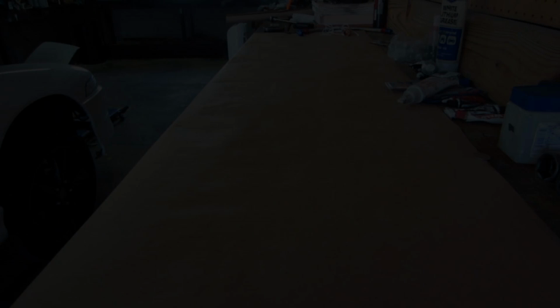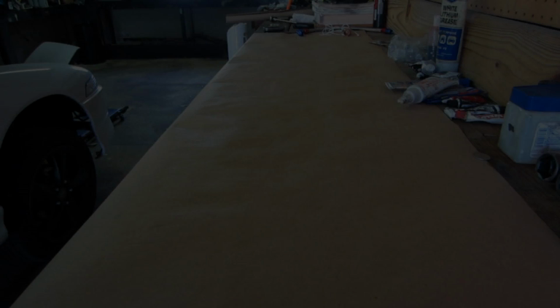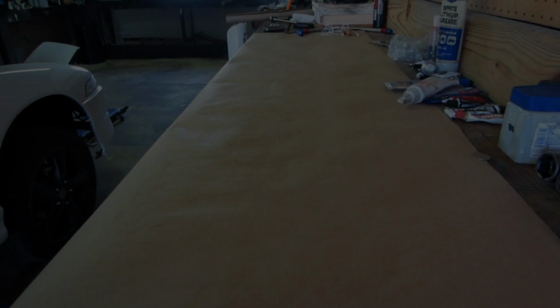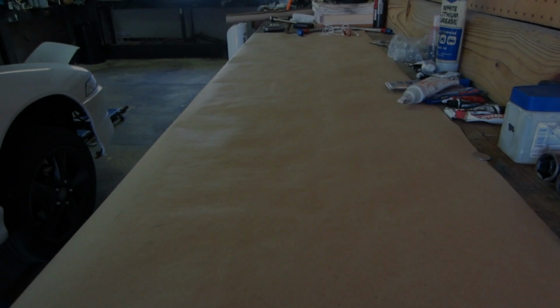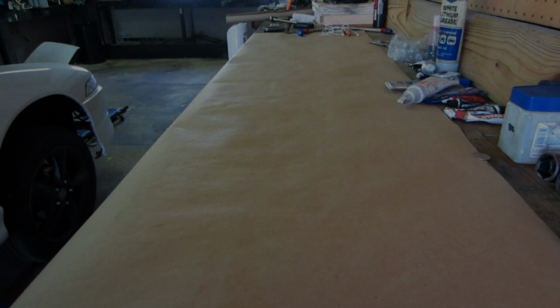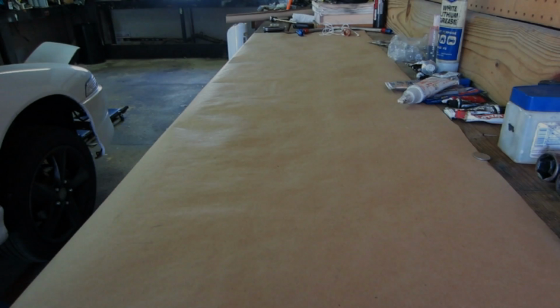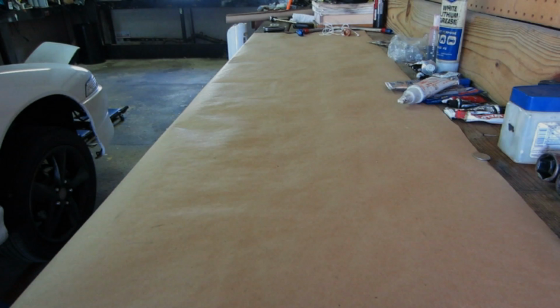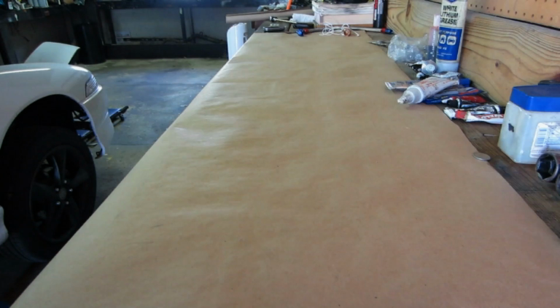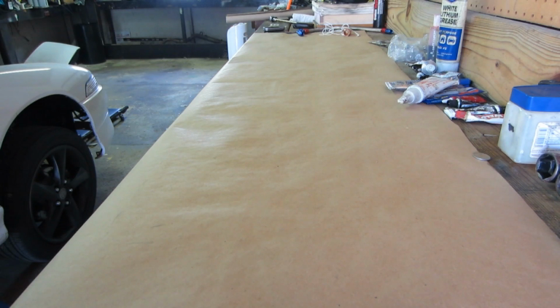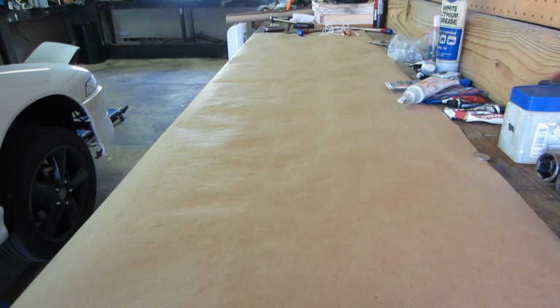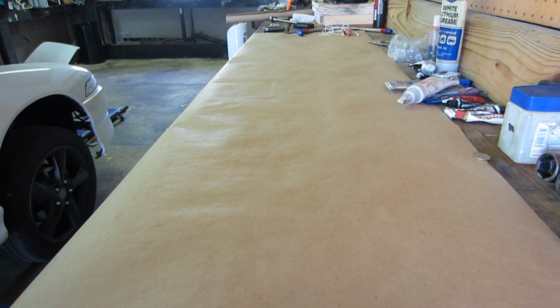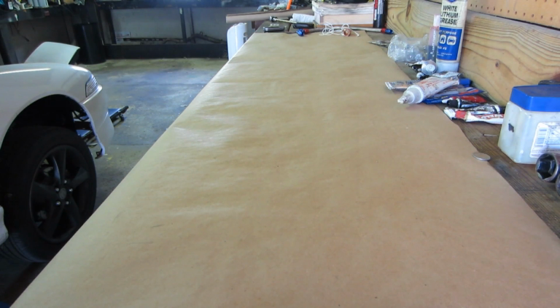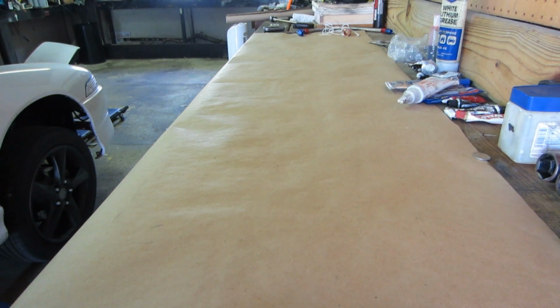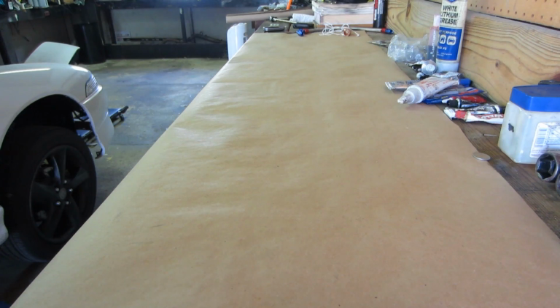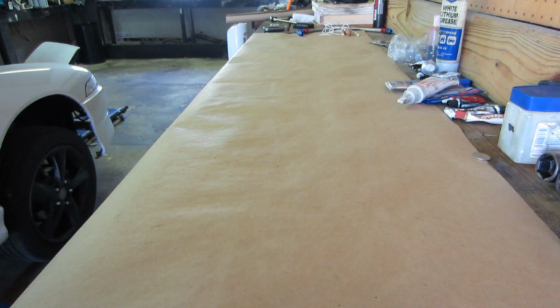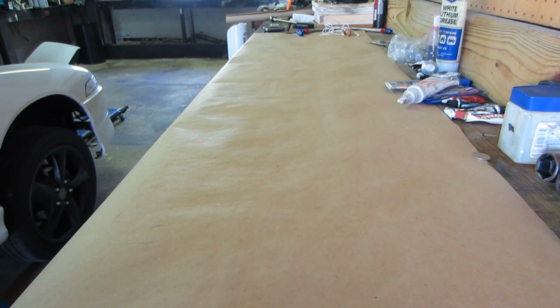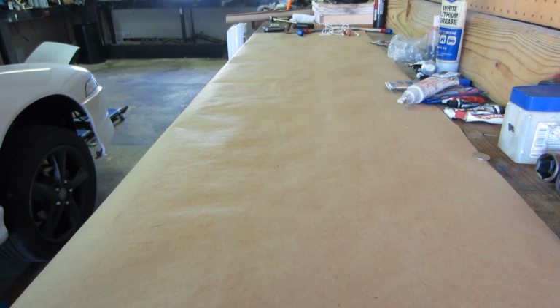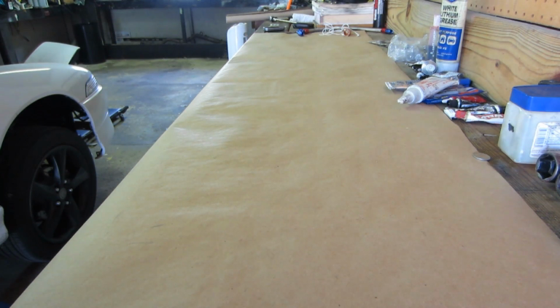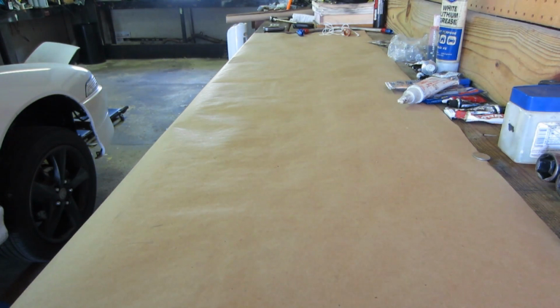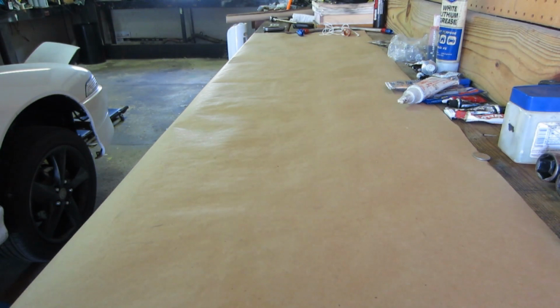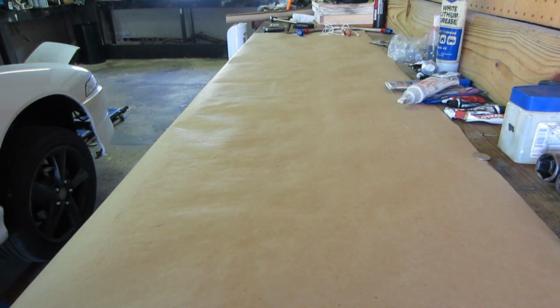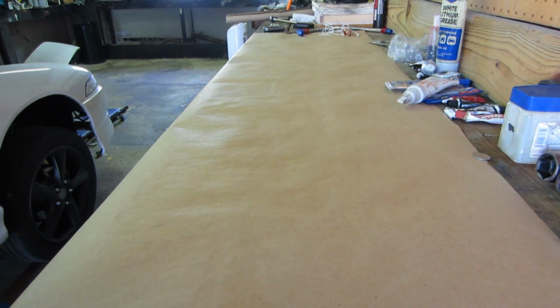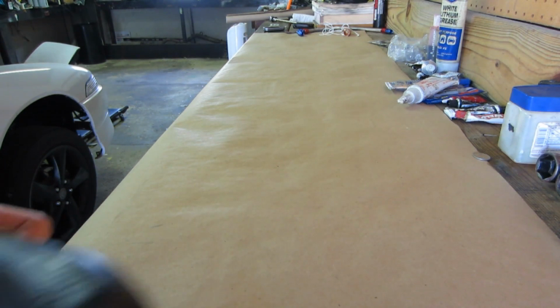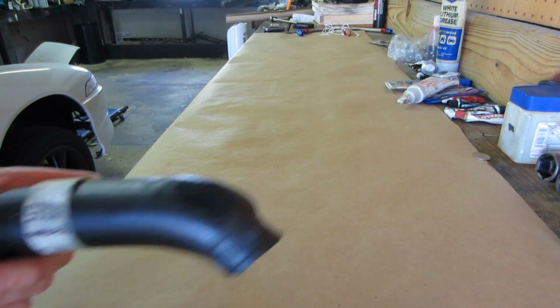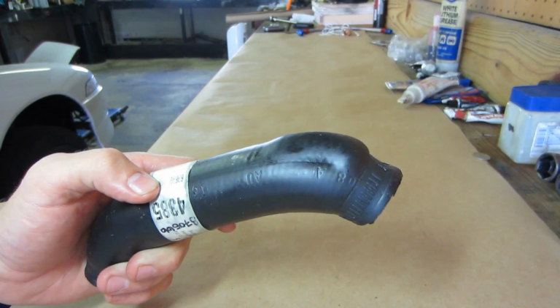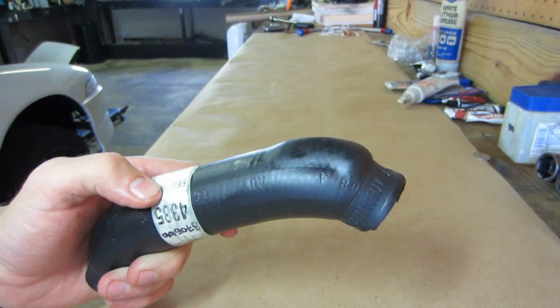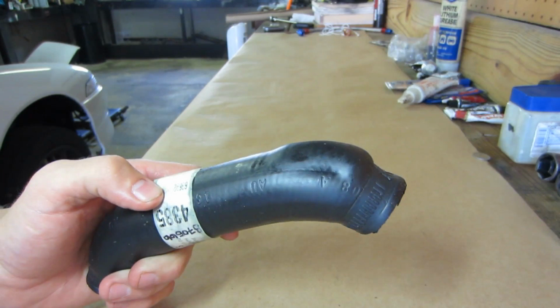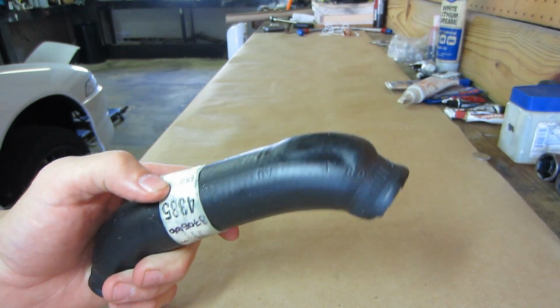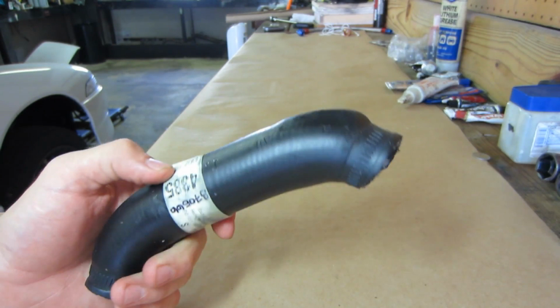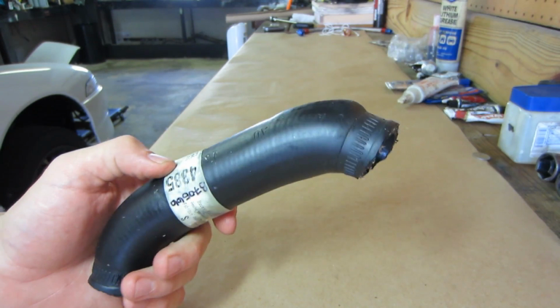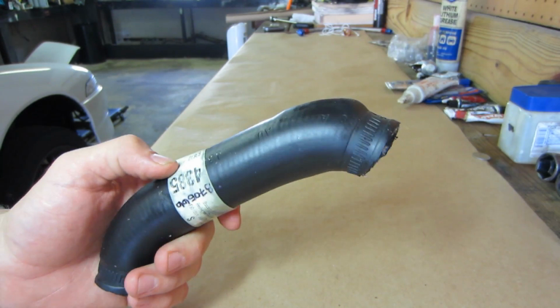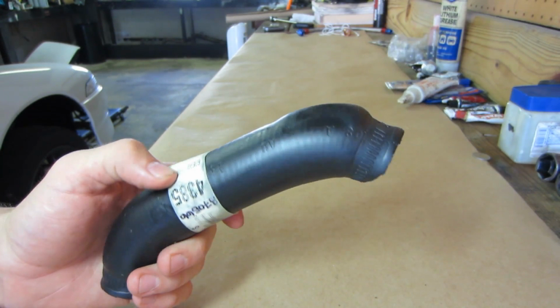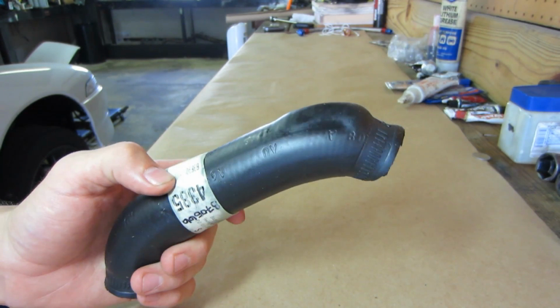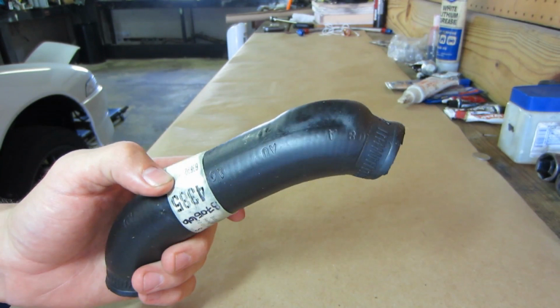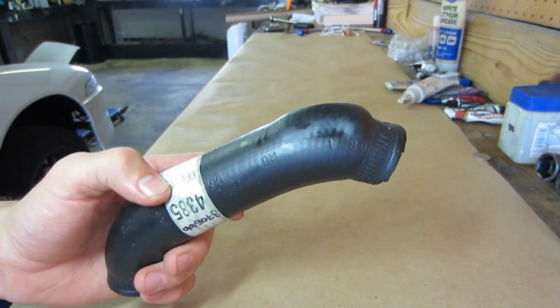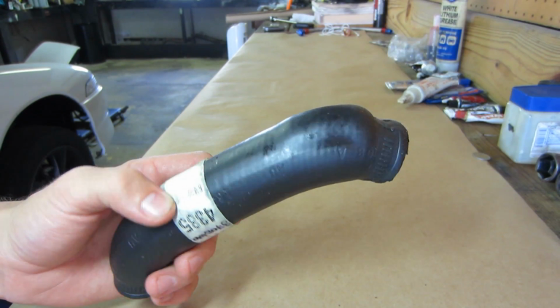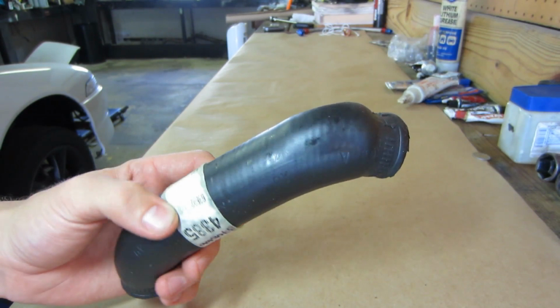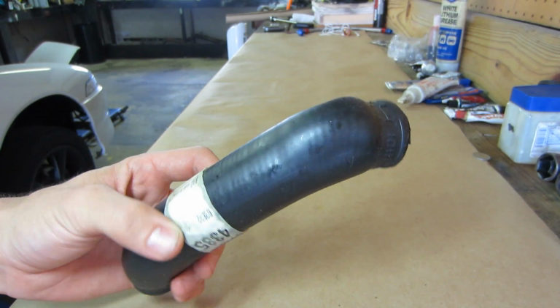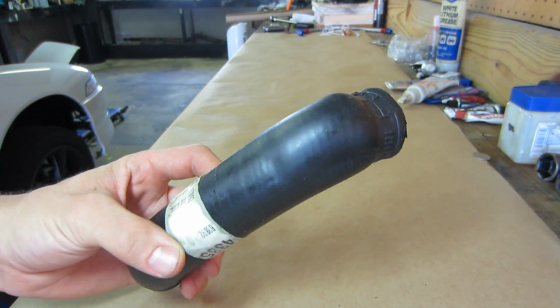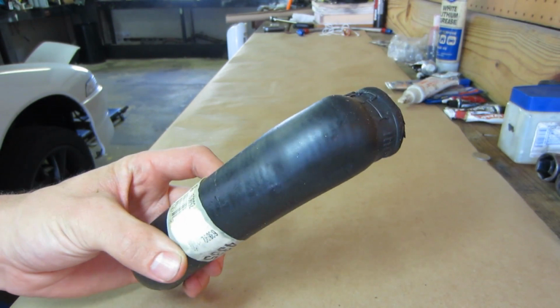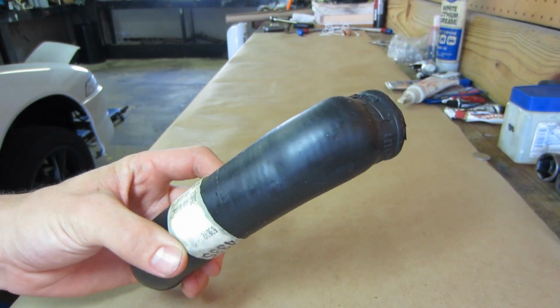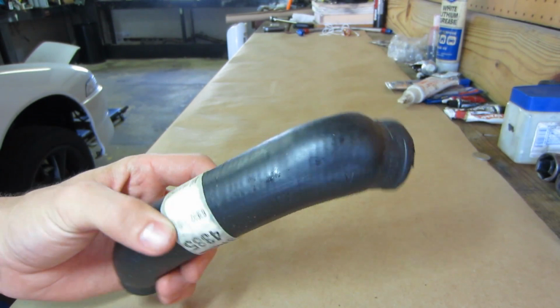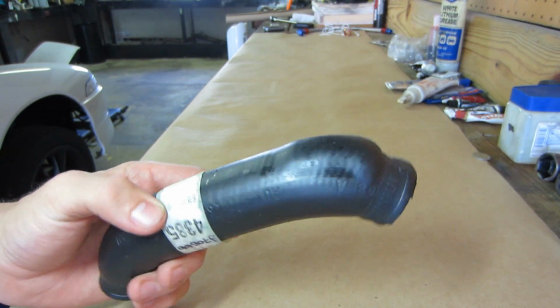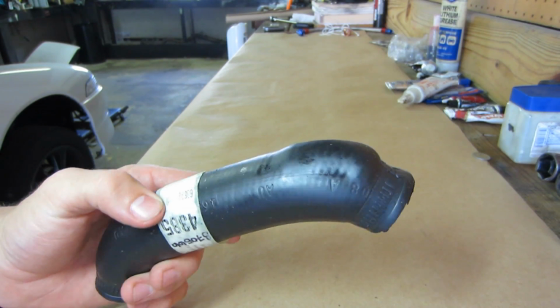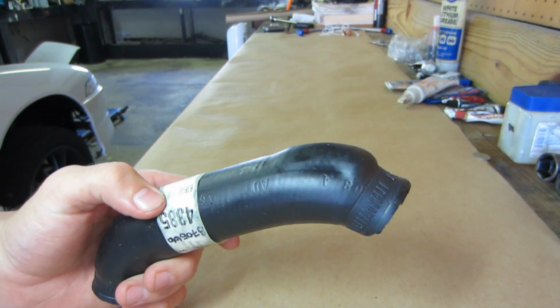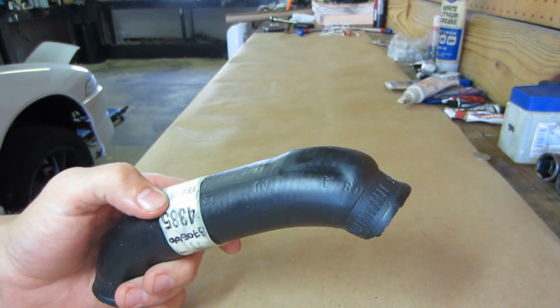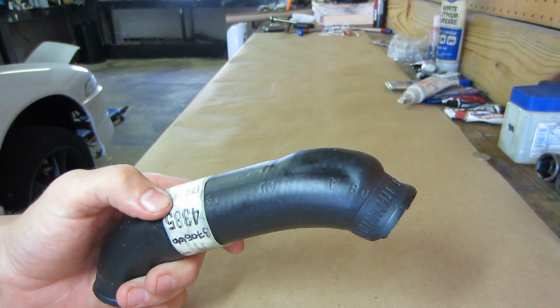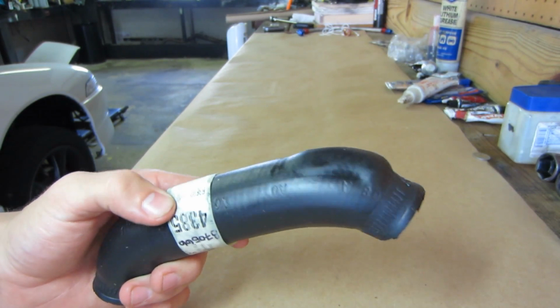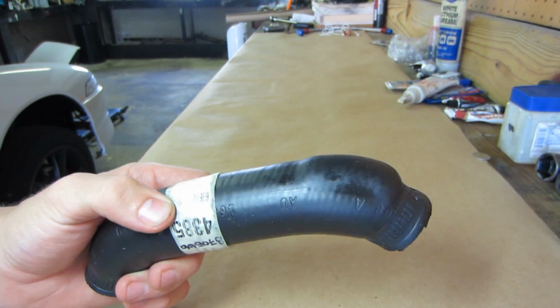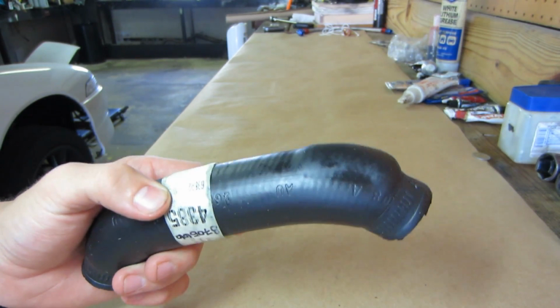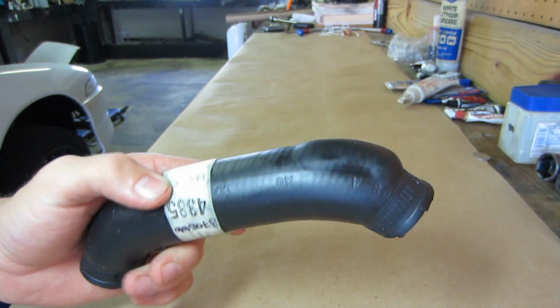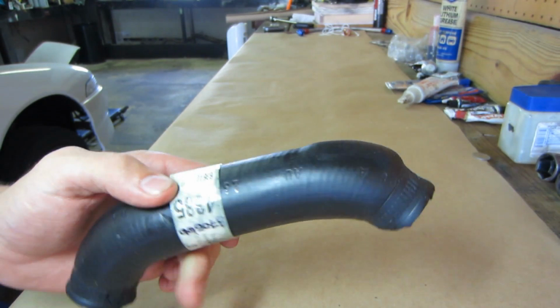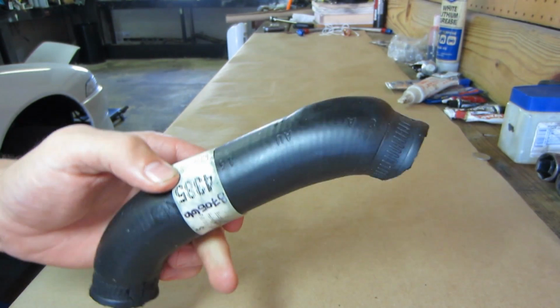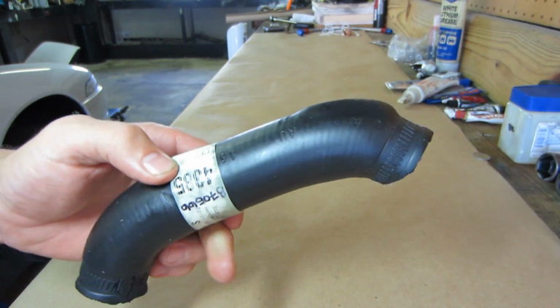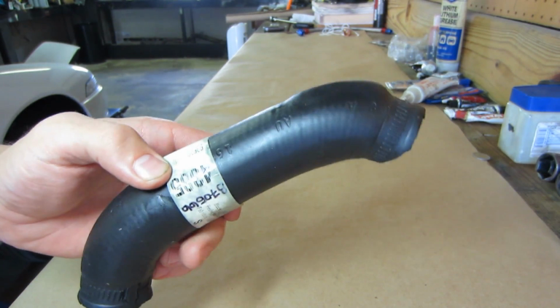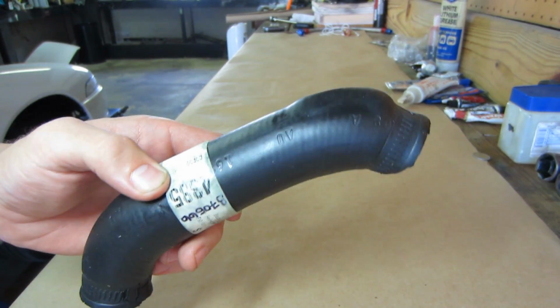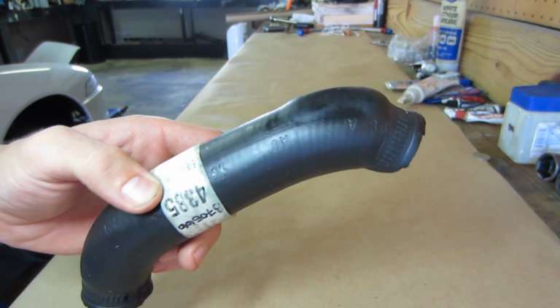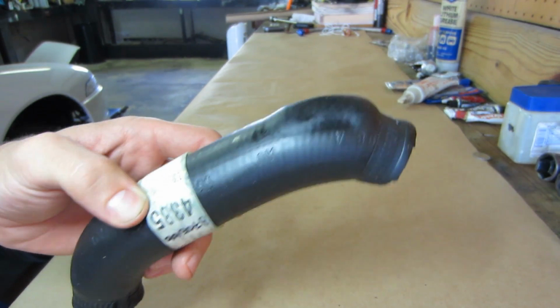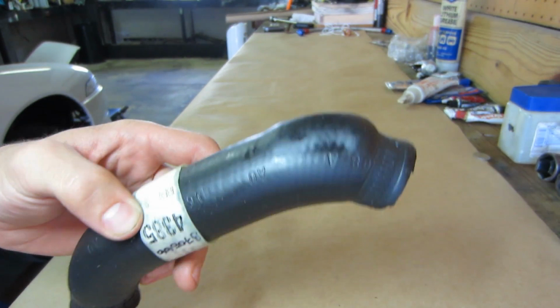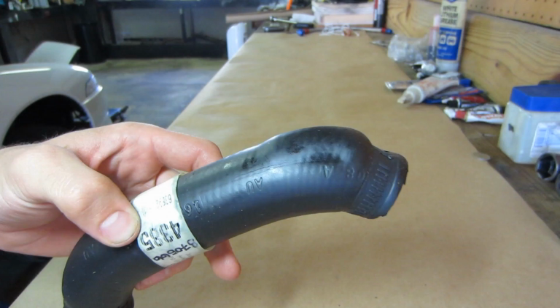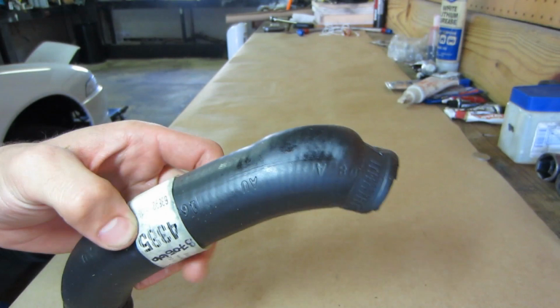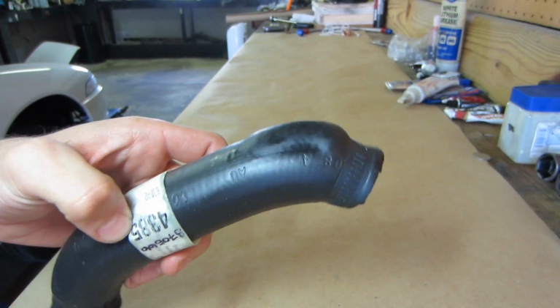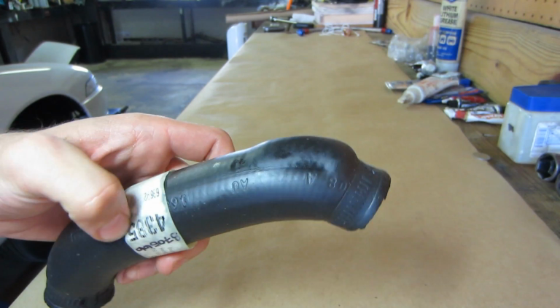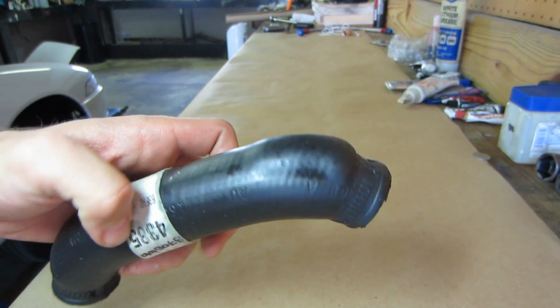During my weekly inspection, I found this. This is the oil drain from my Holset HX35, and as you can see, it's got a pretty large dimple in it.